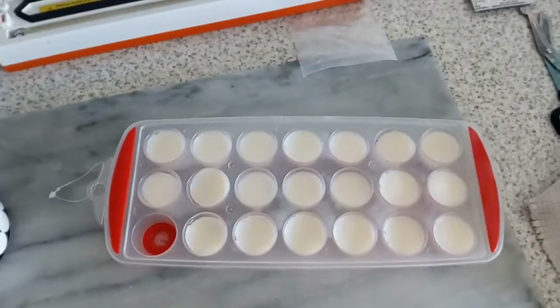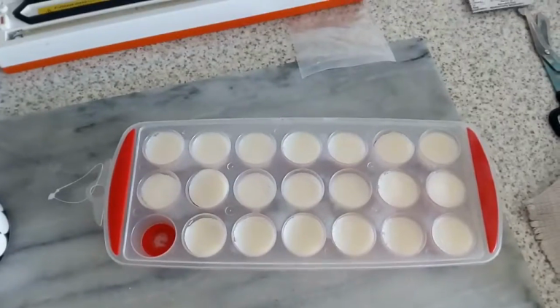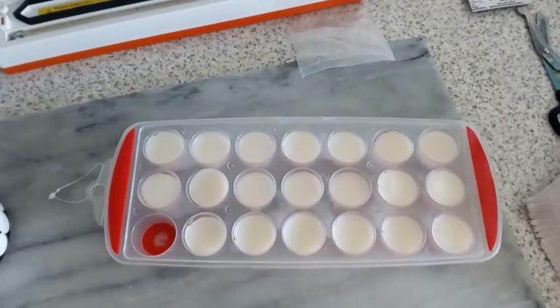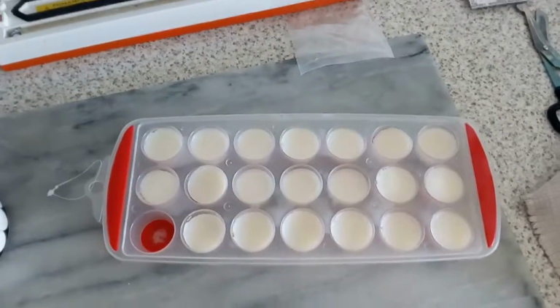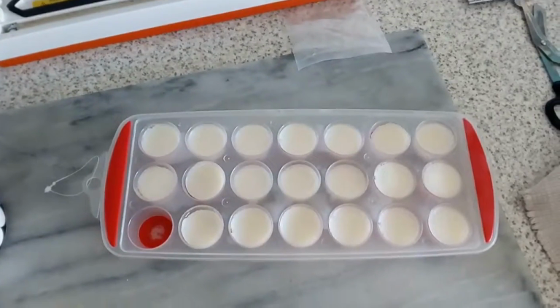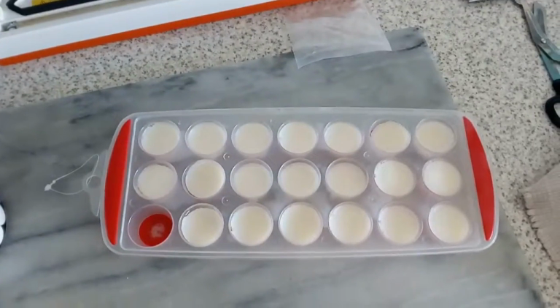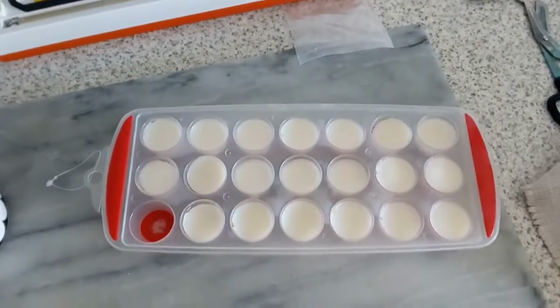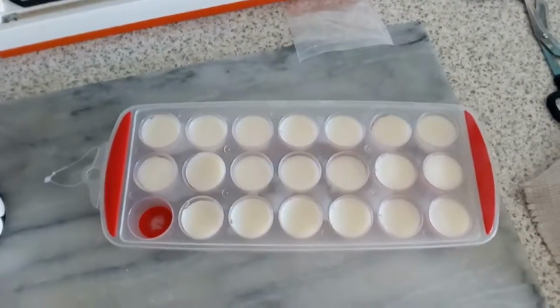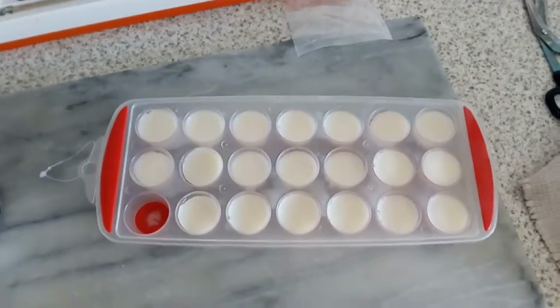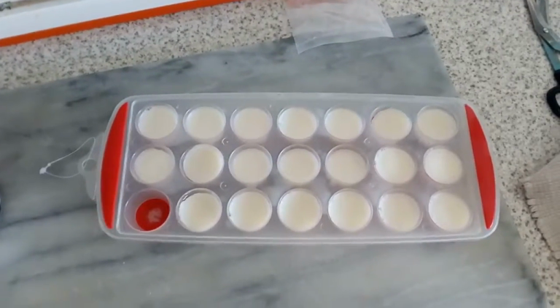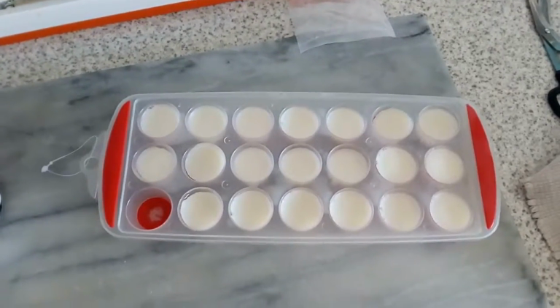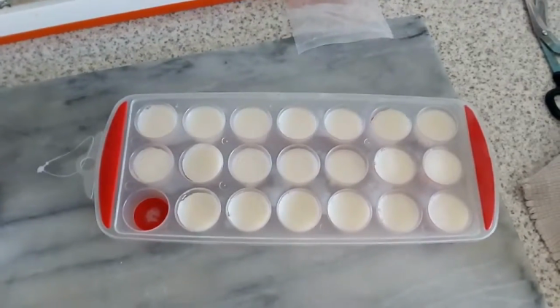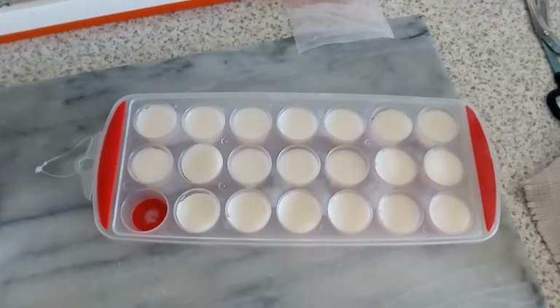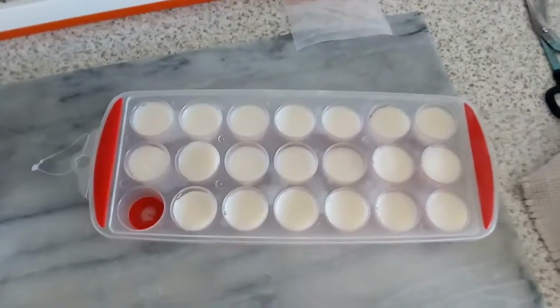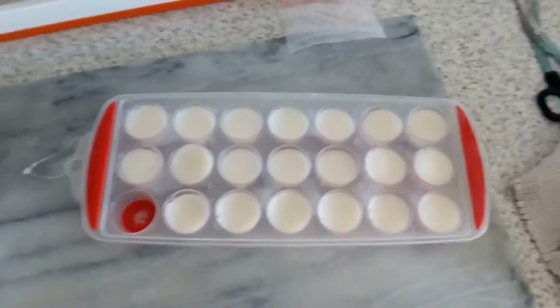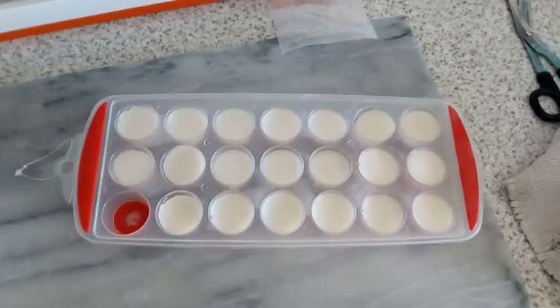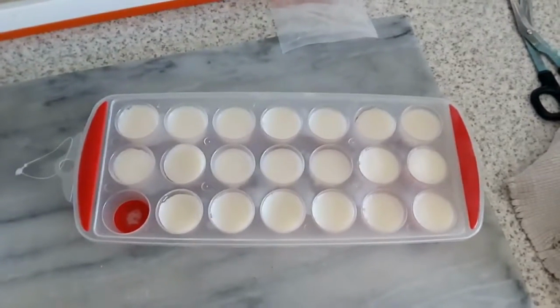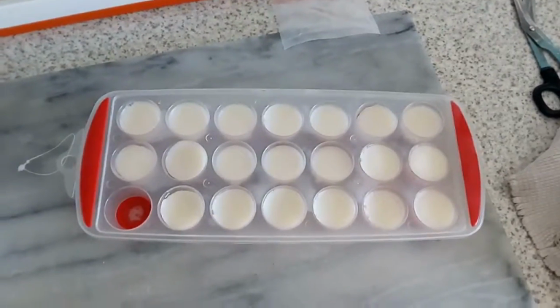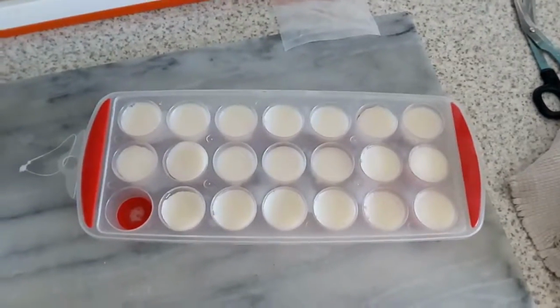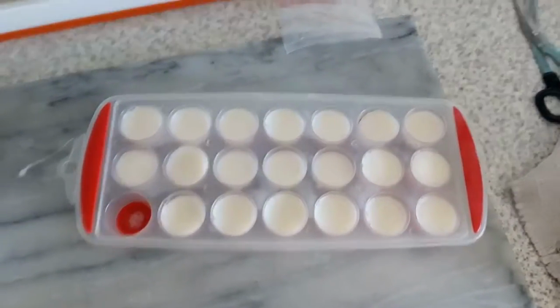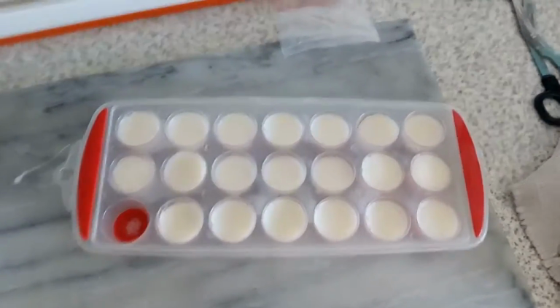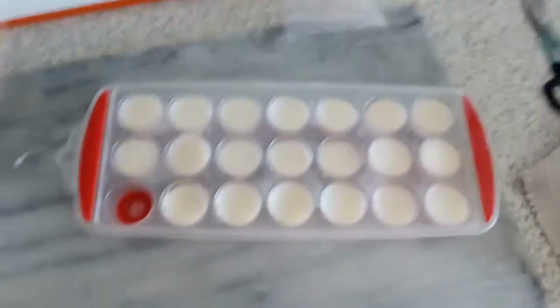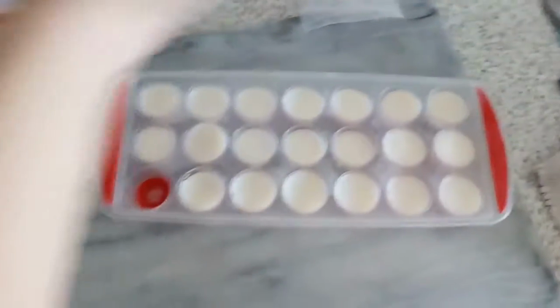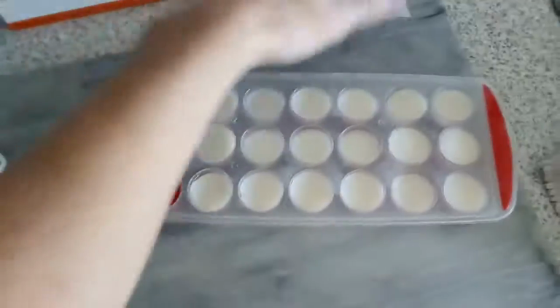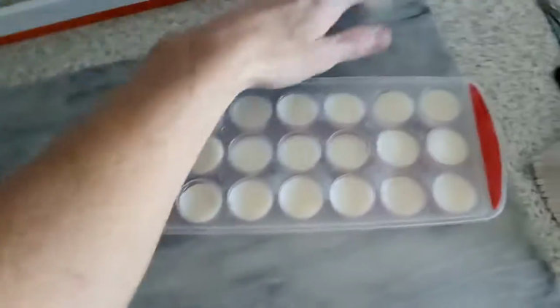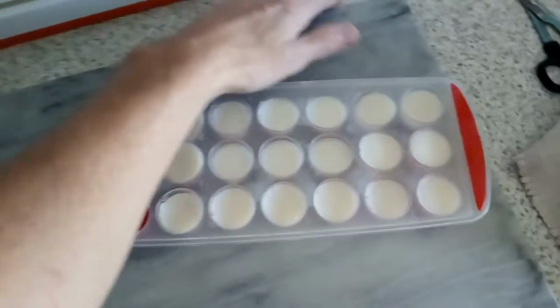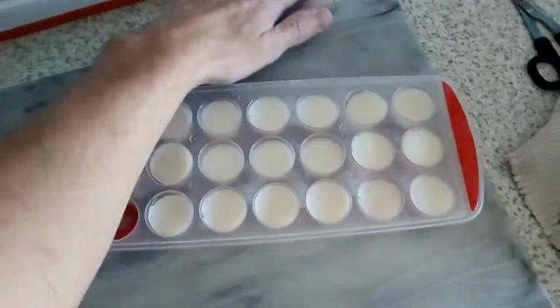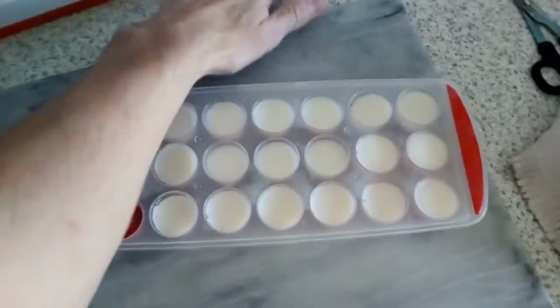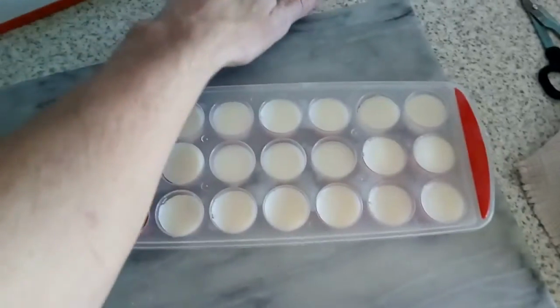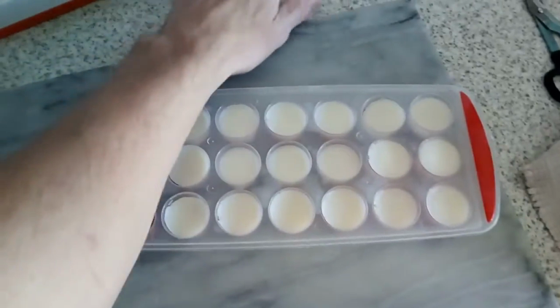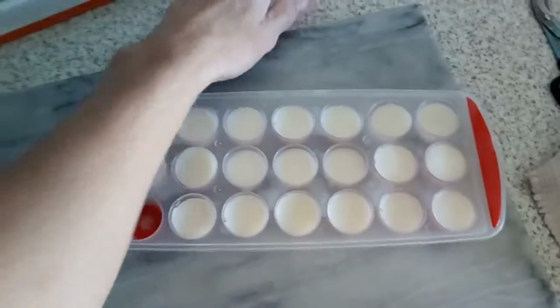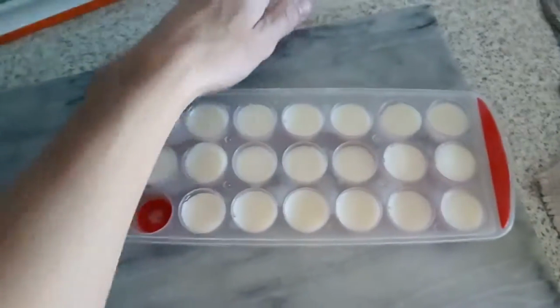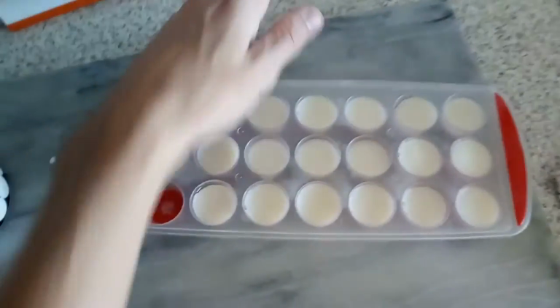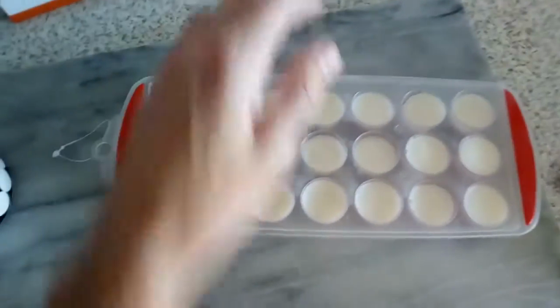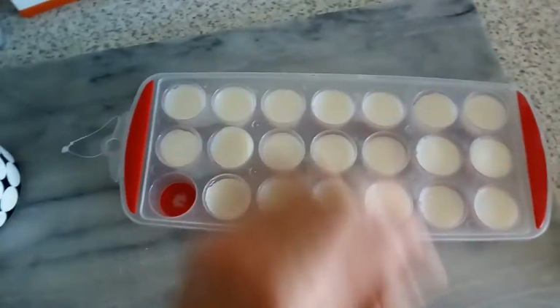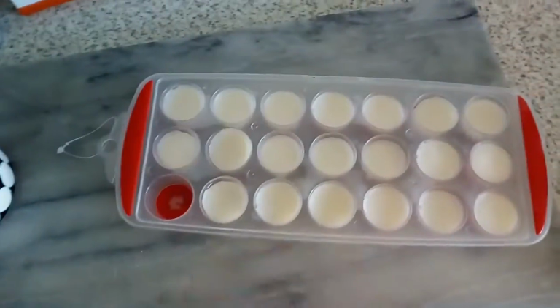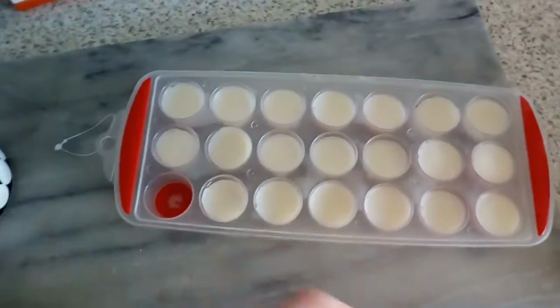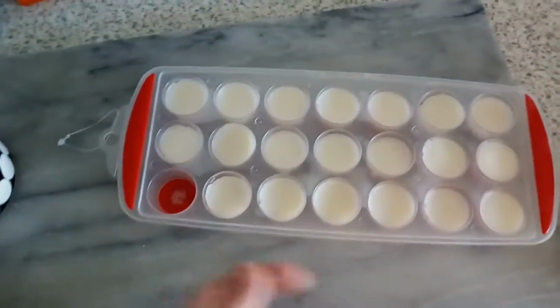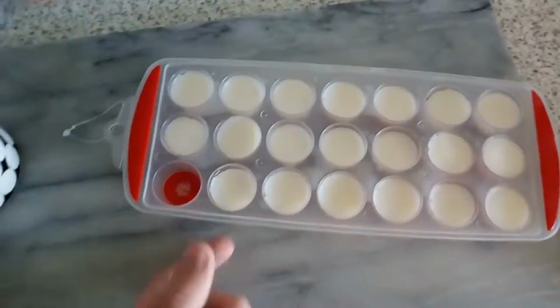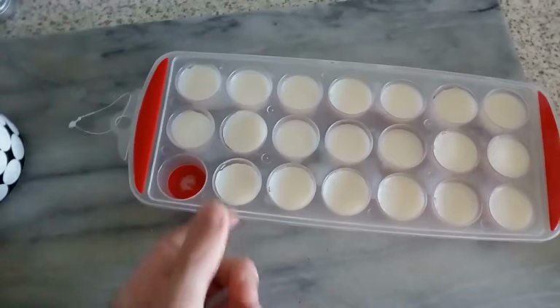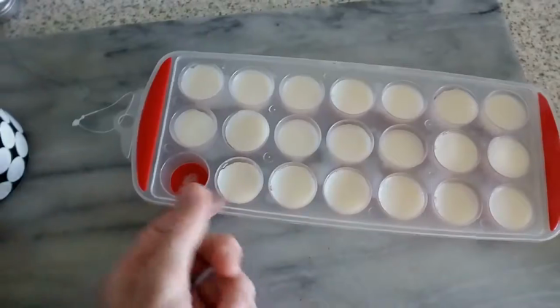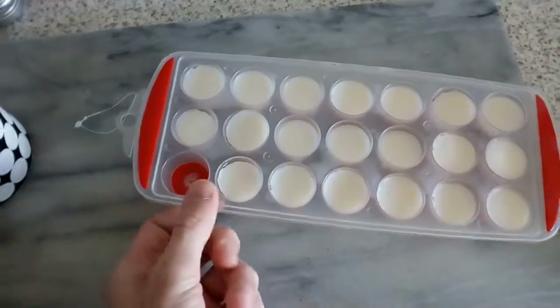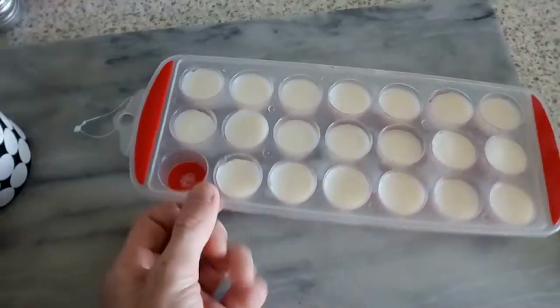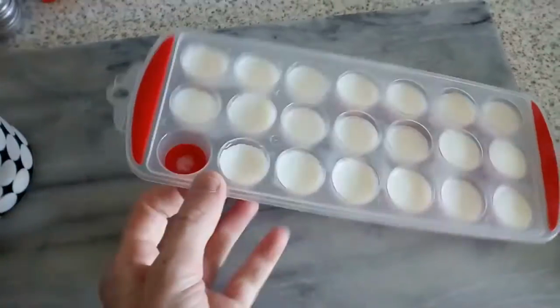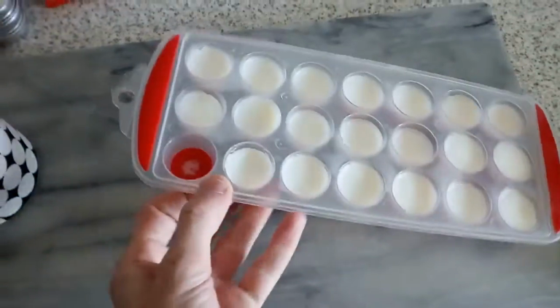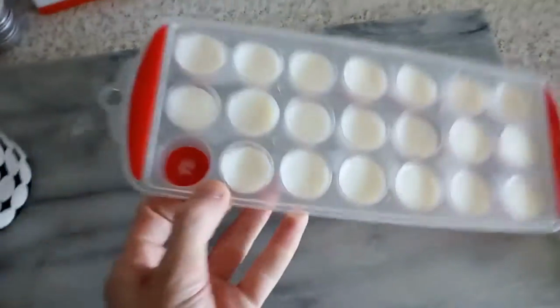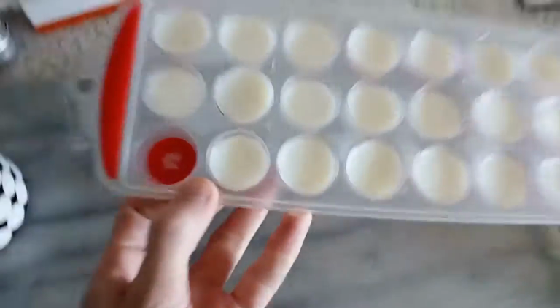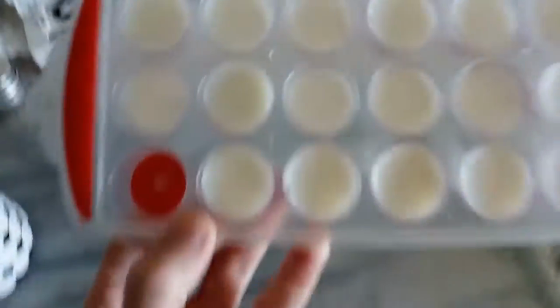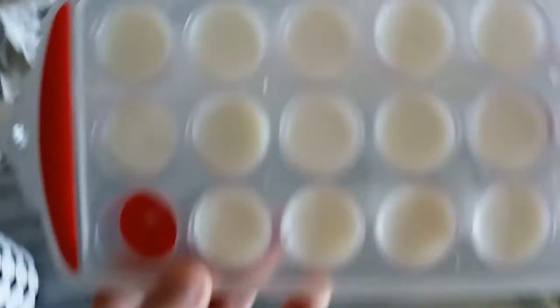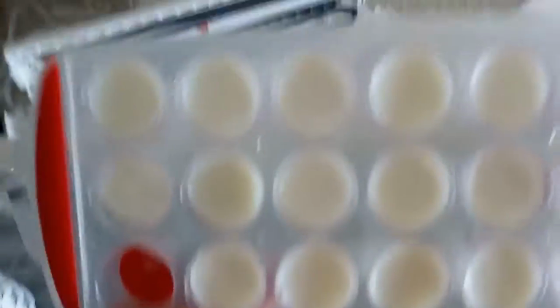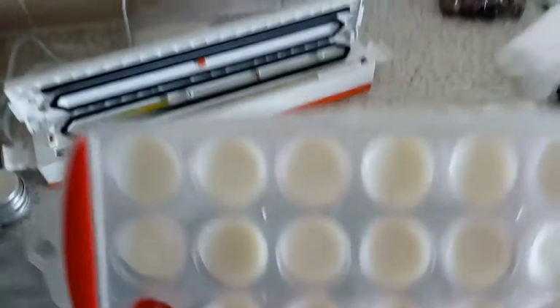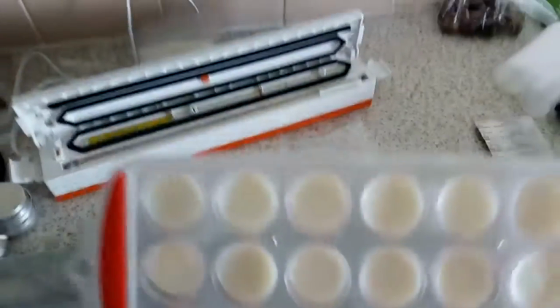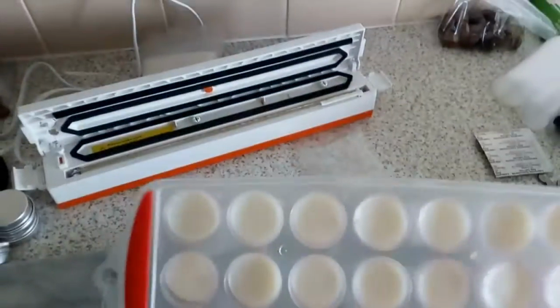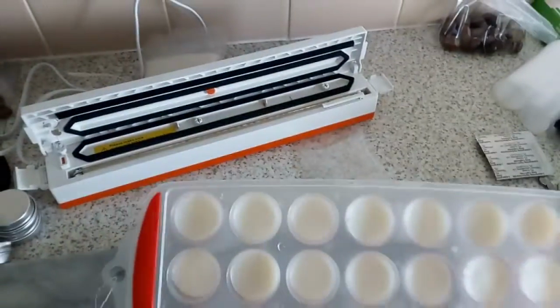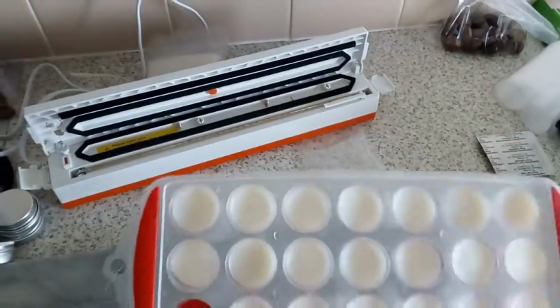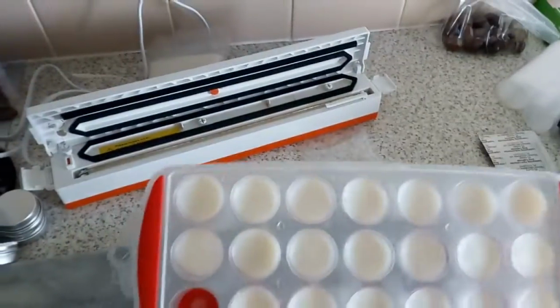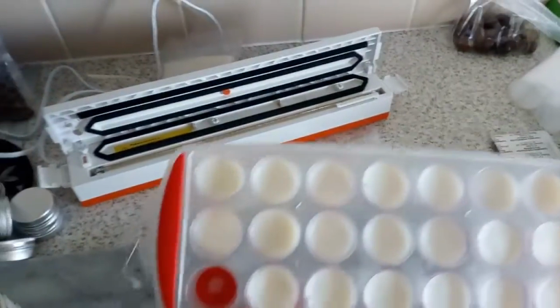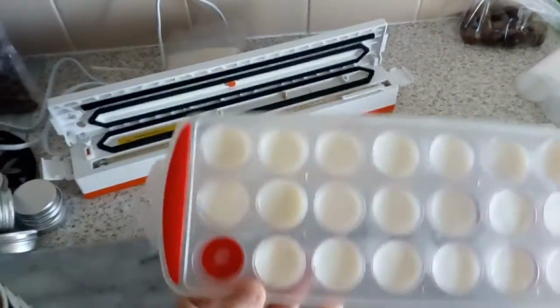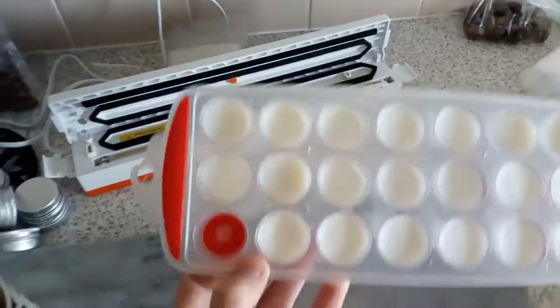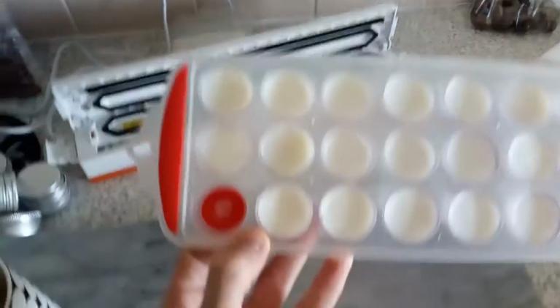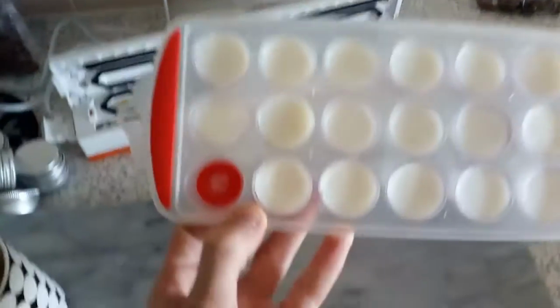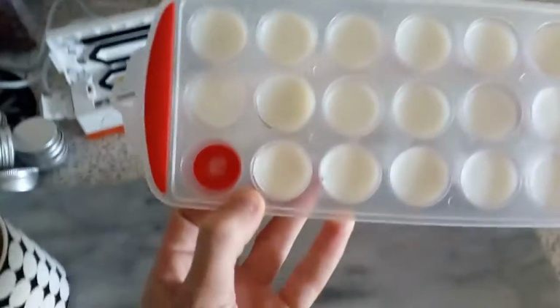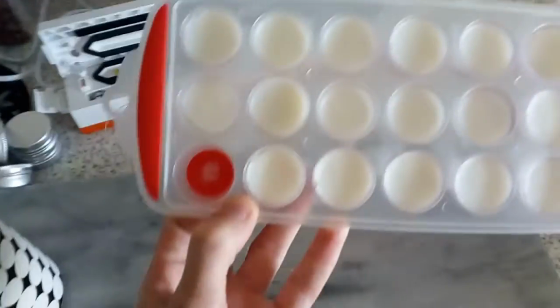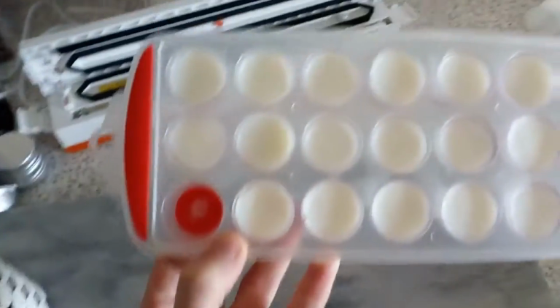Hi folks, Plum of Fens here. Right, it's only going to be a quick, simple video. As you can see, here's another batch of soap I've made.